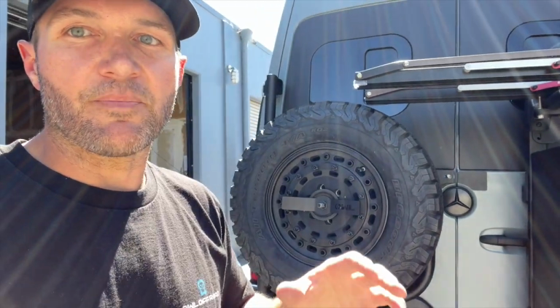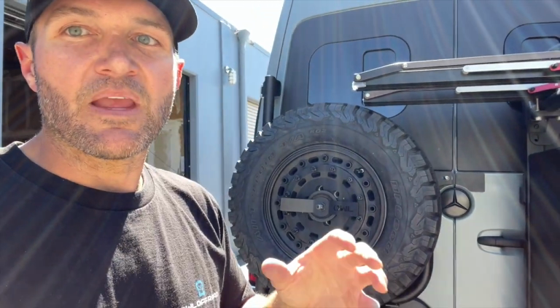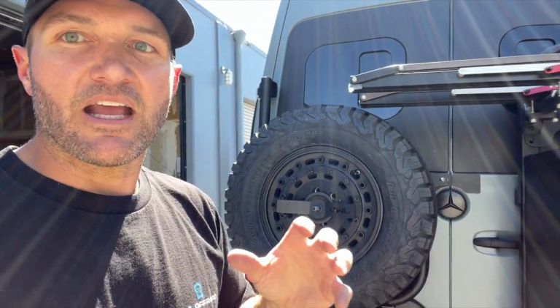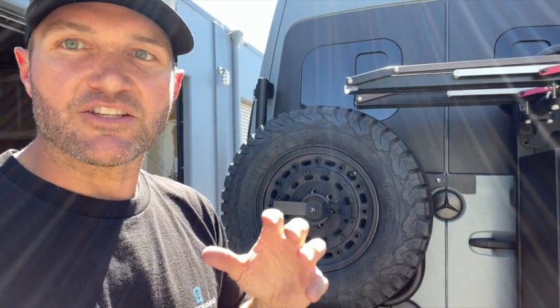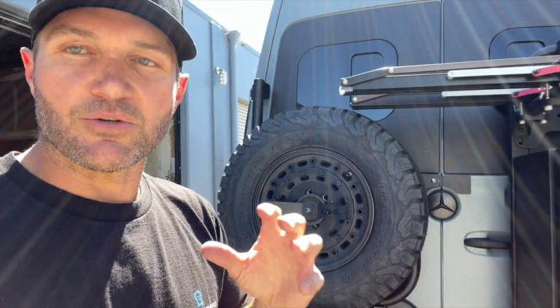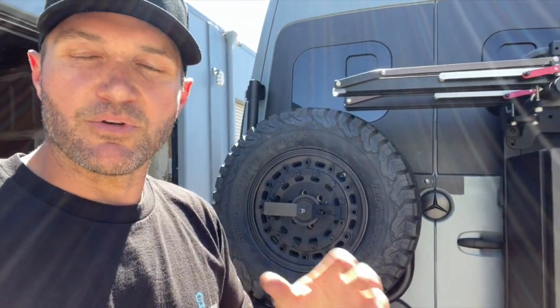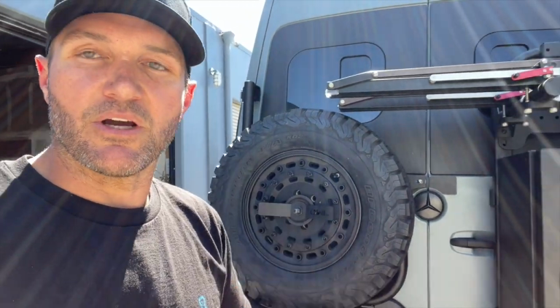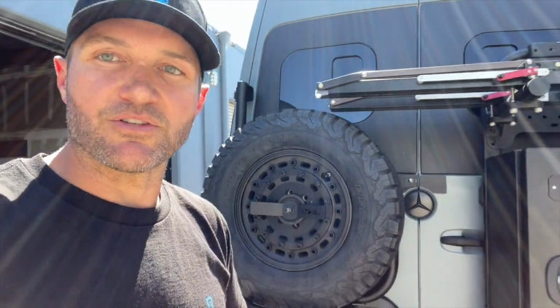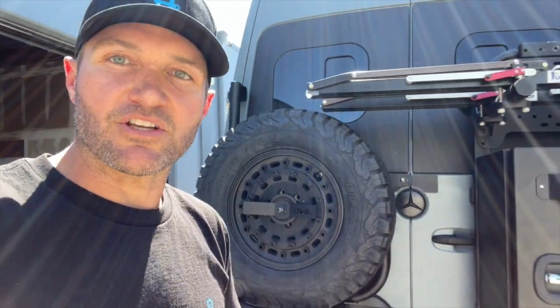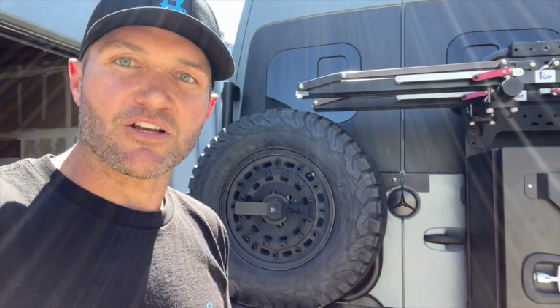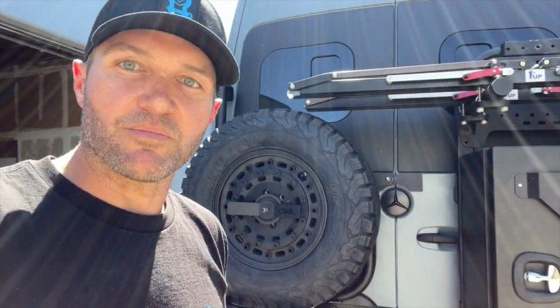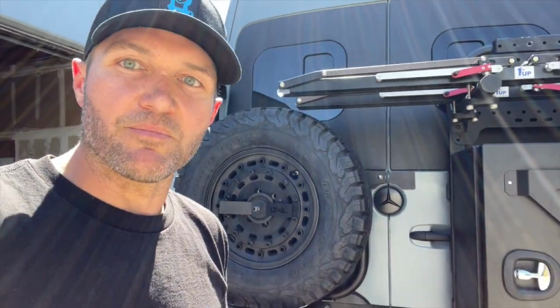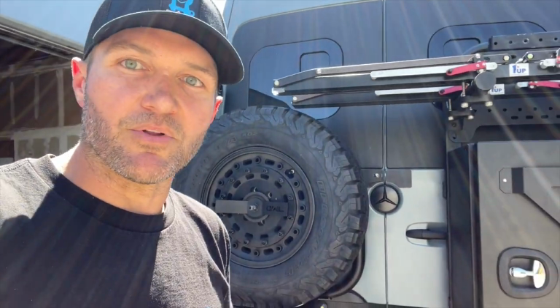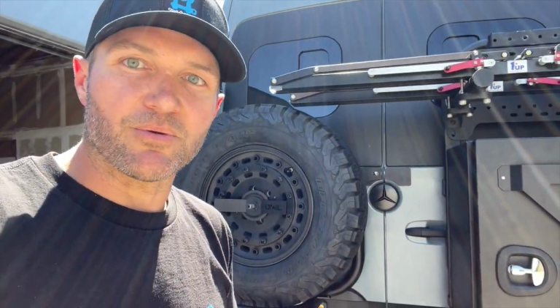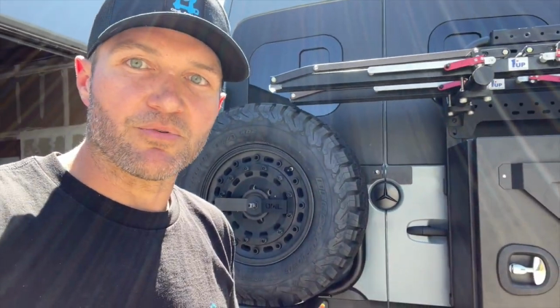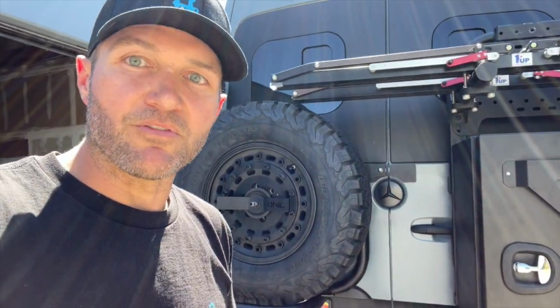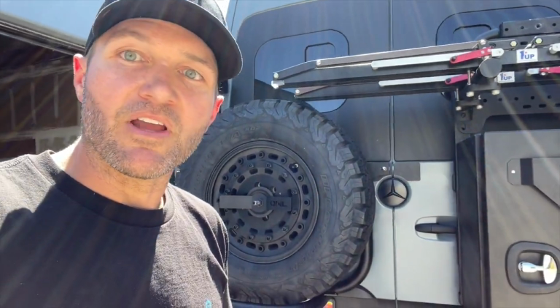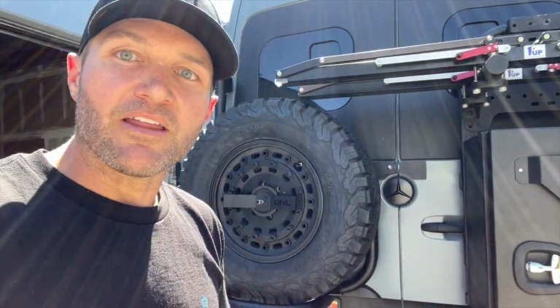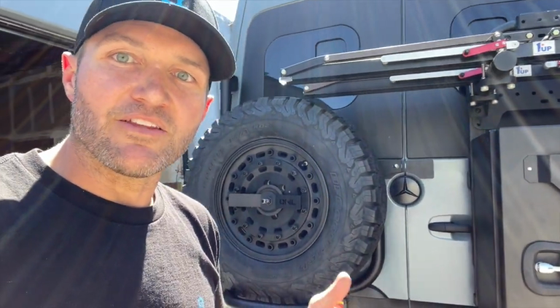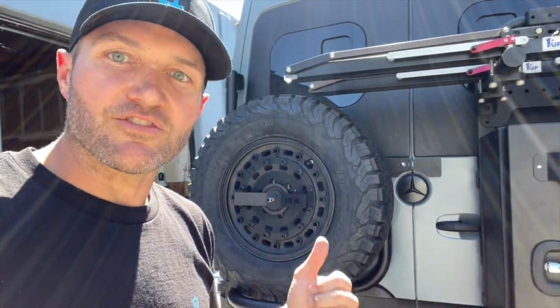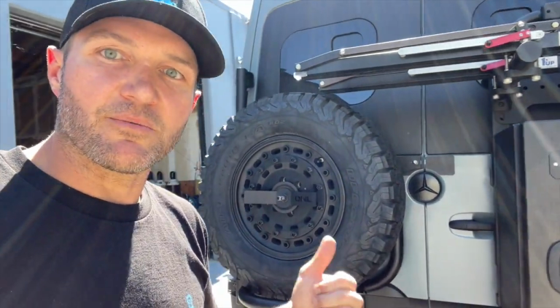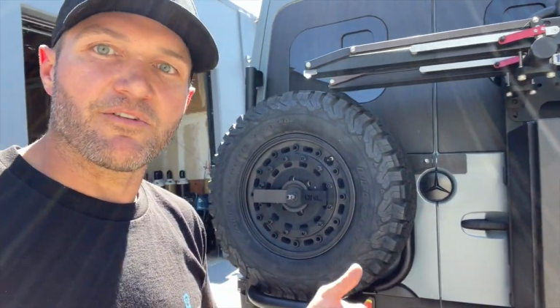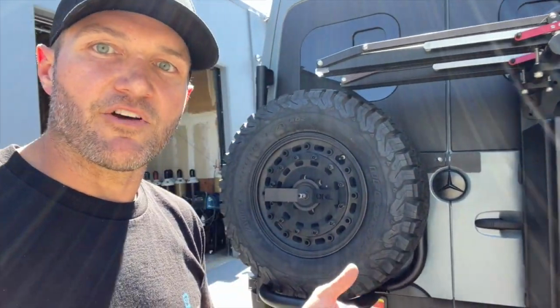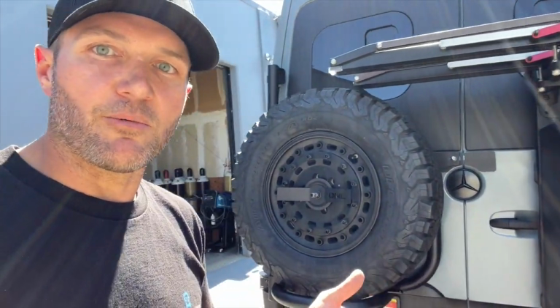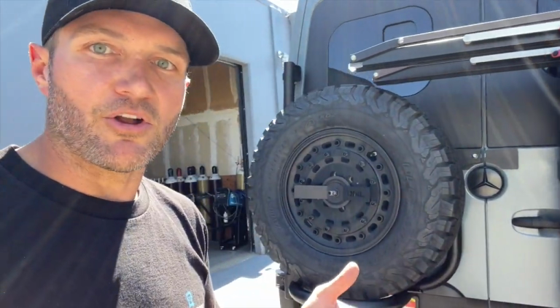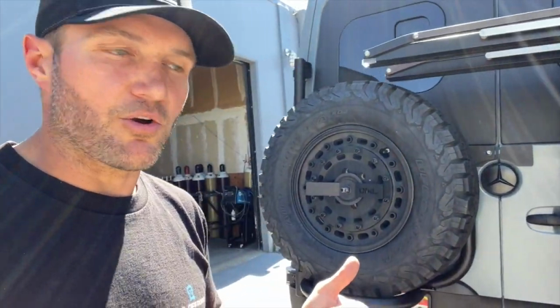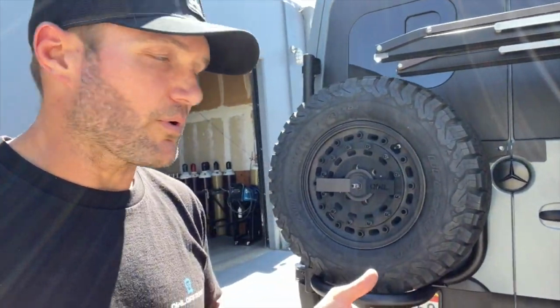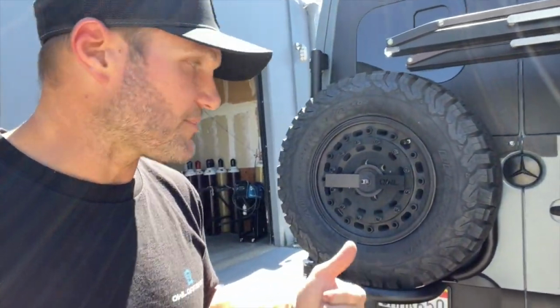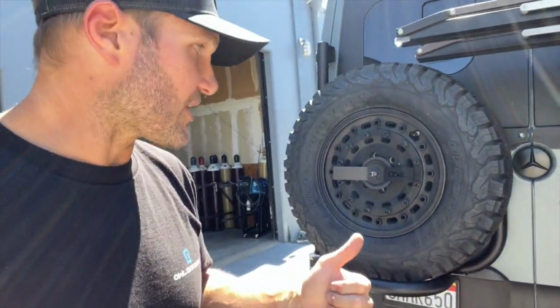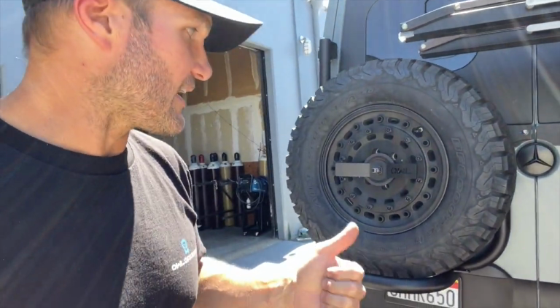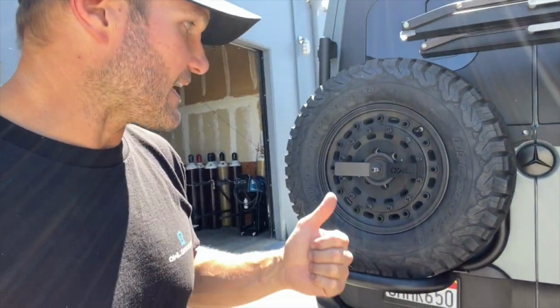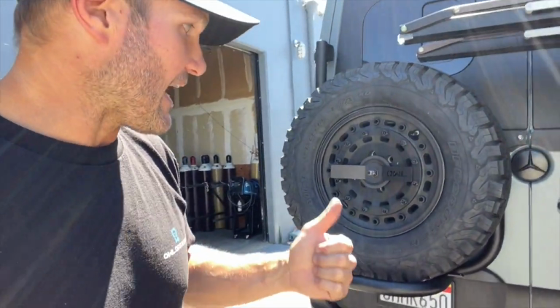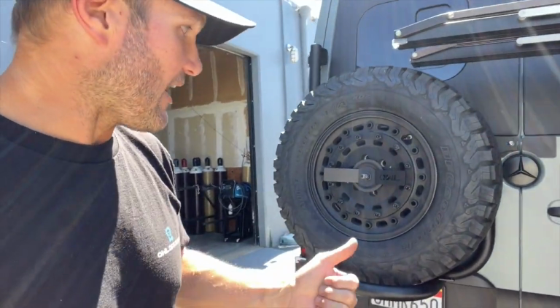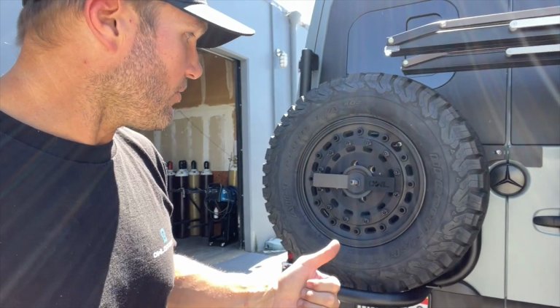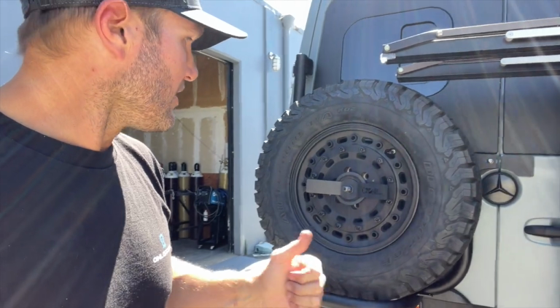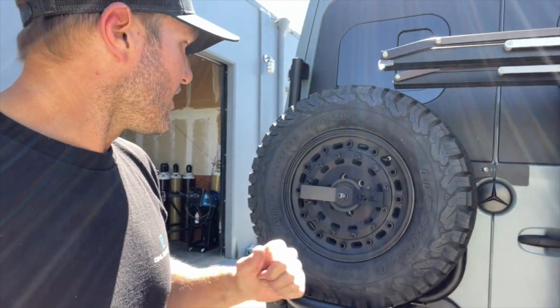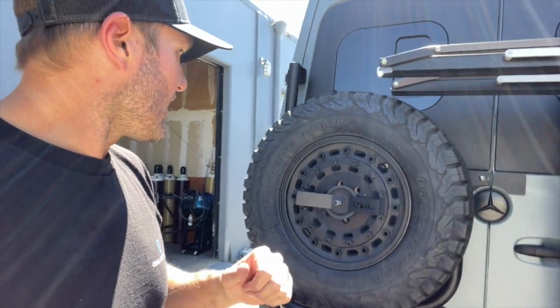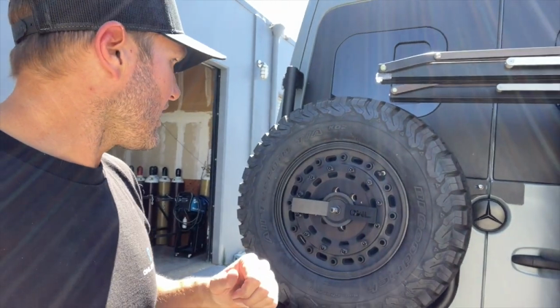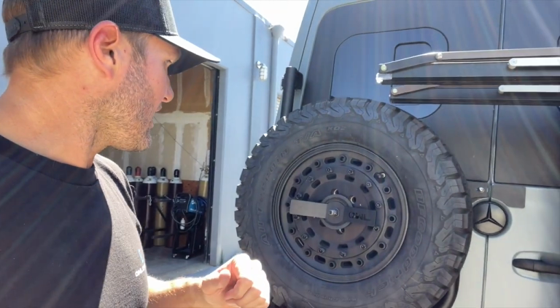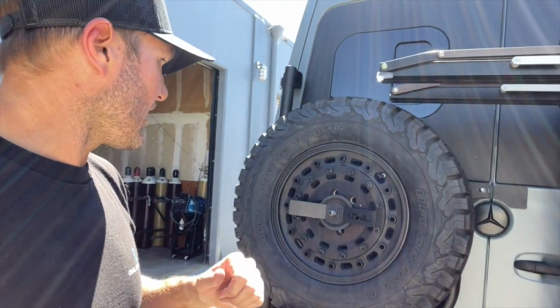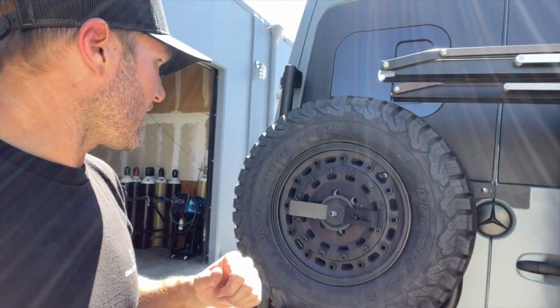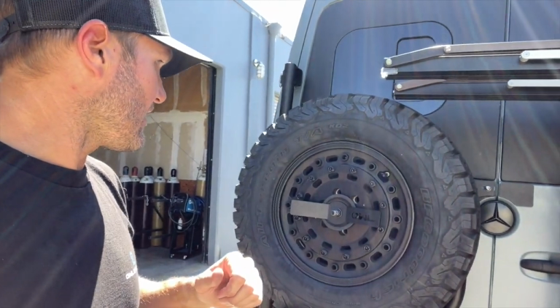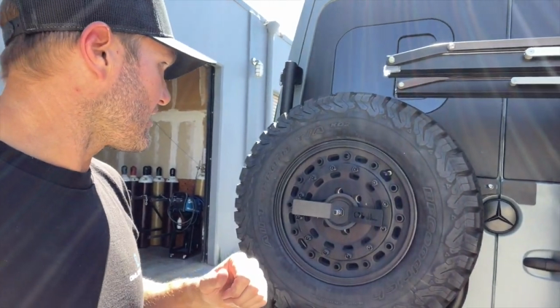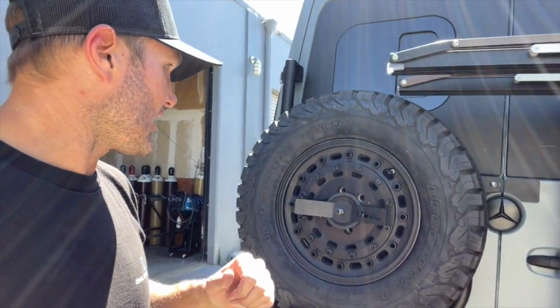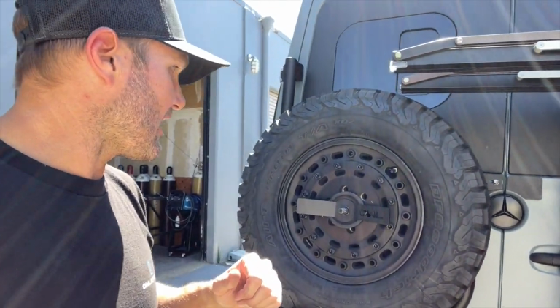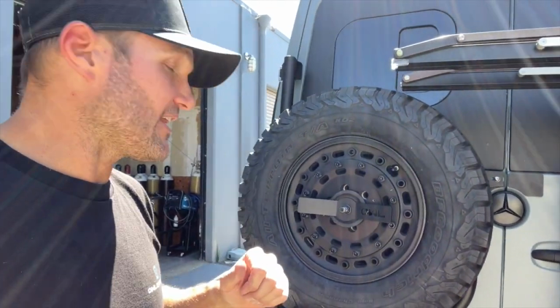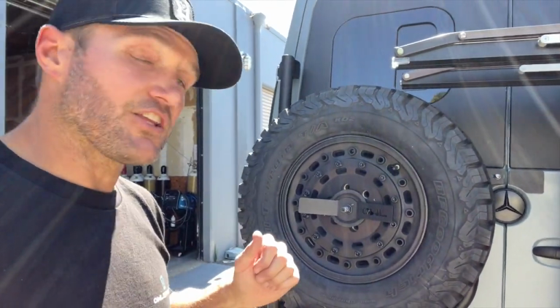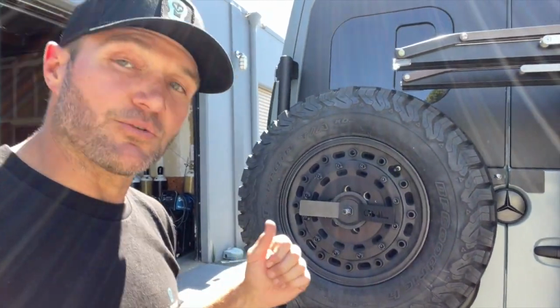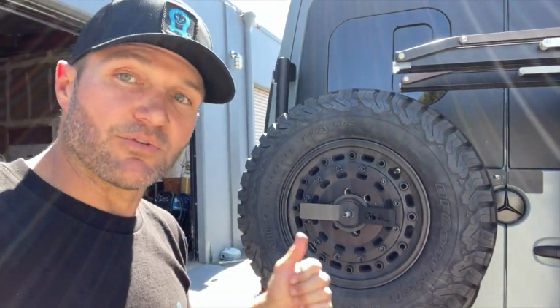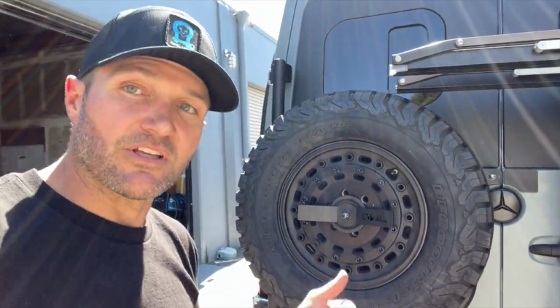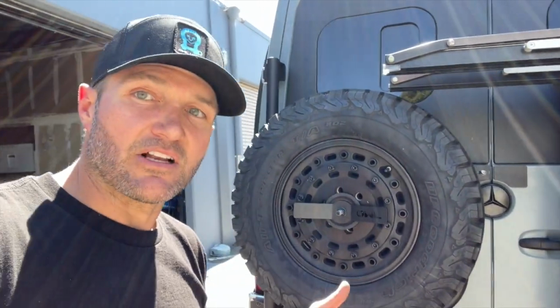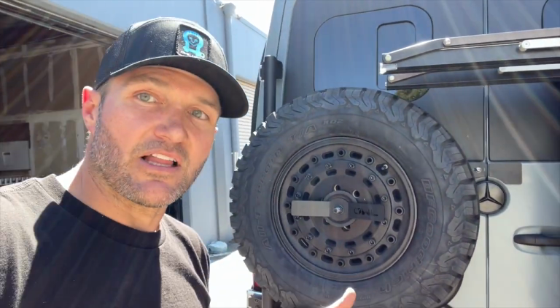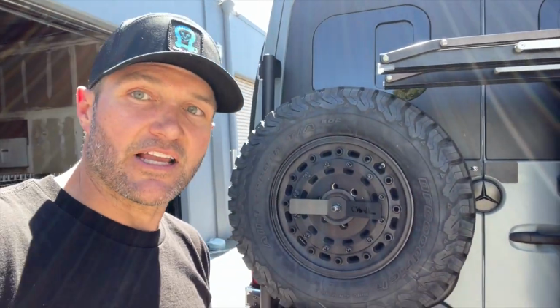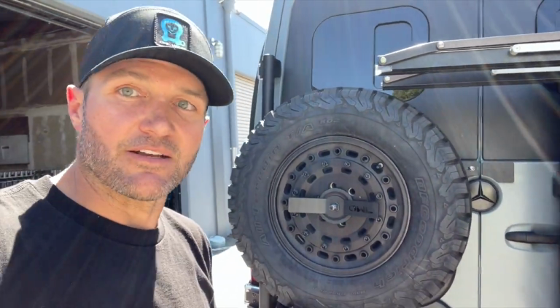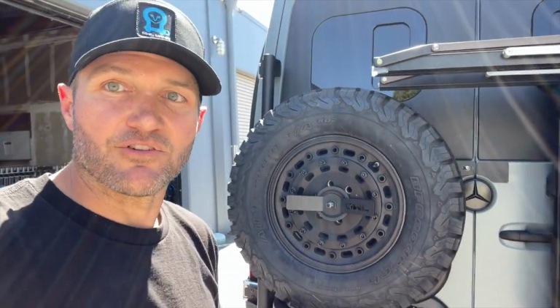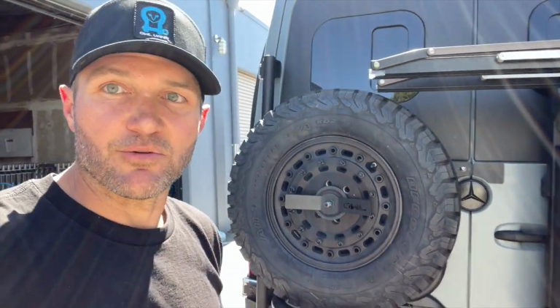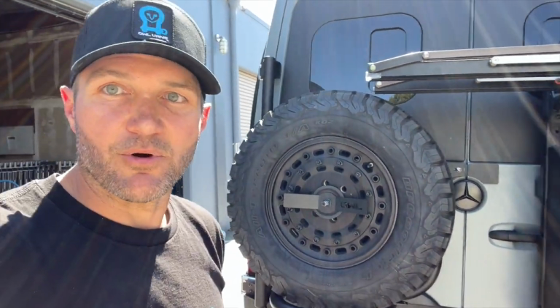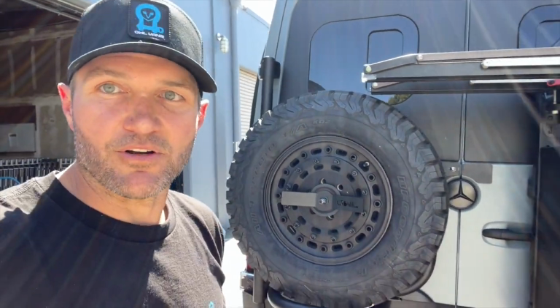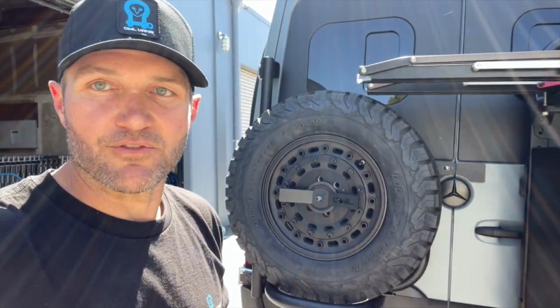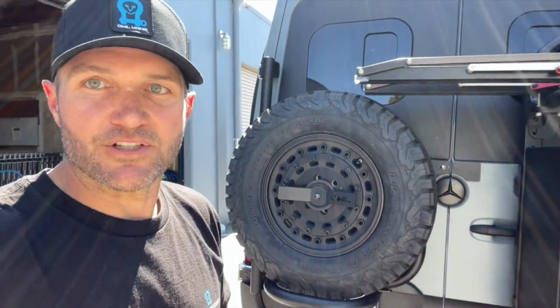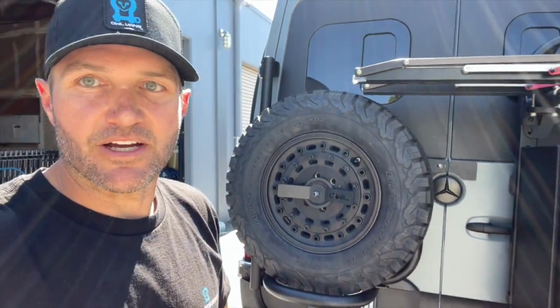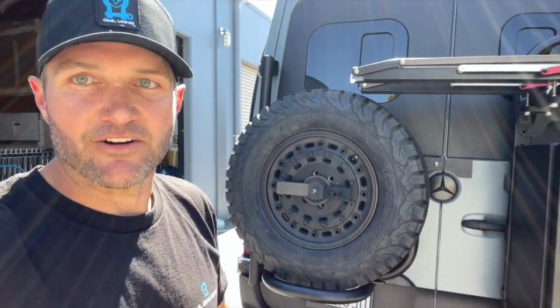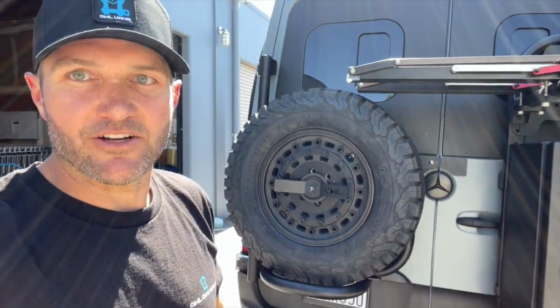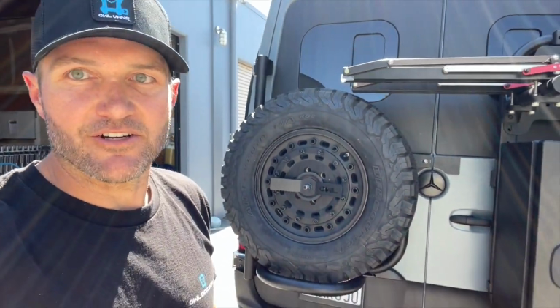So we know it's going to be bulletproof. These are available on our website now, and I think you're really going to like it if you're in the market for a tire carrier.